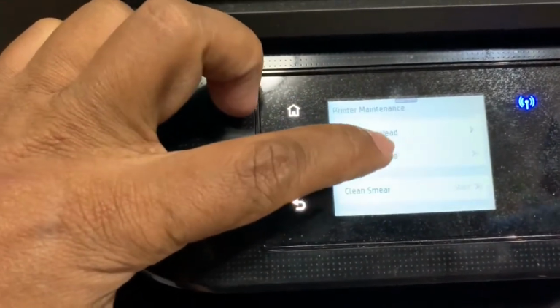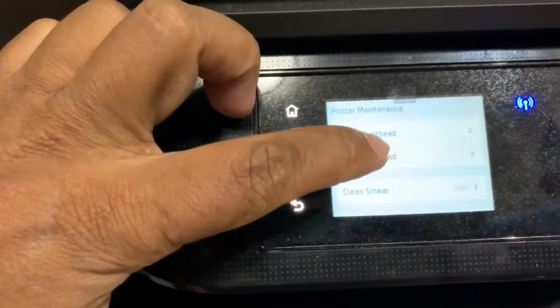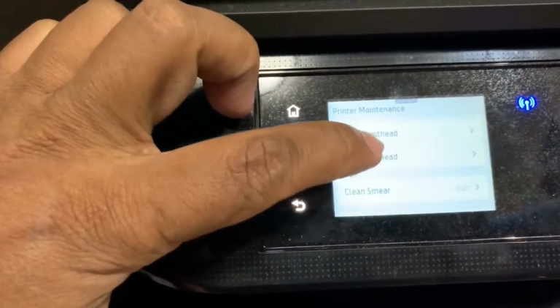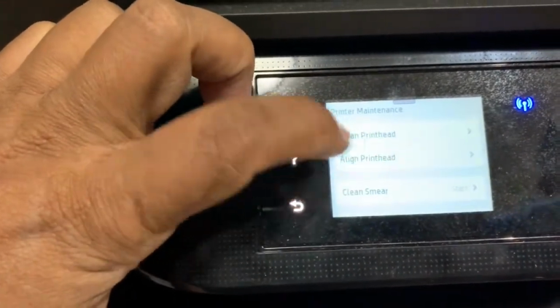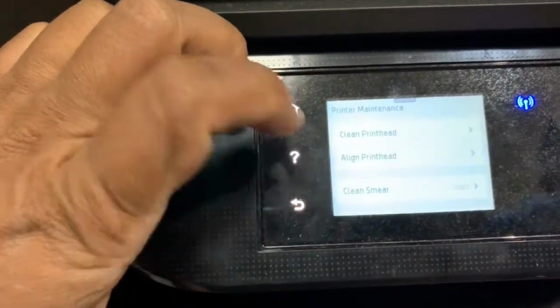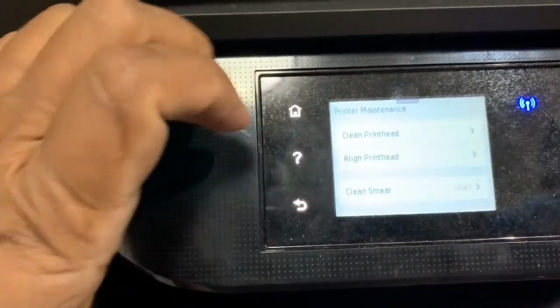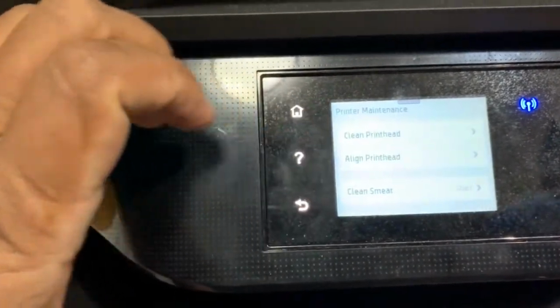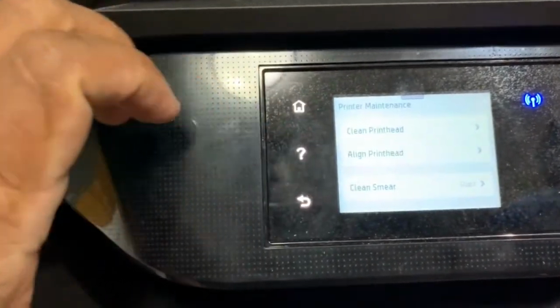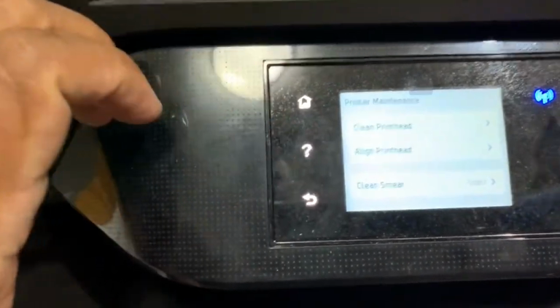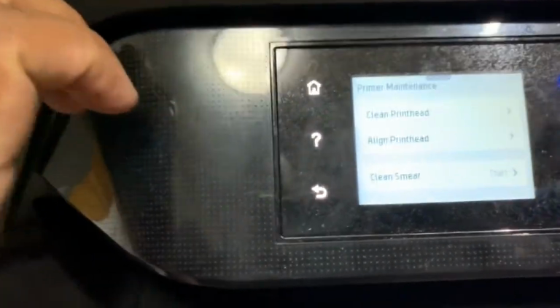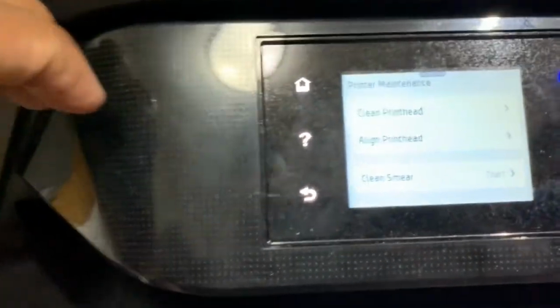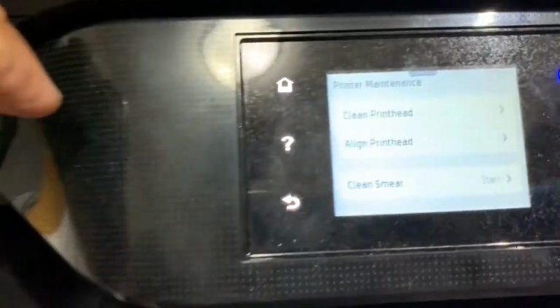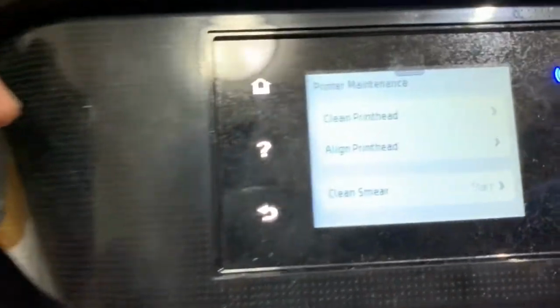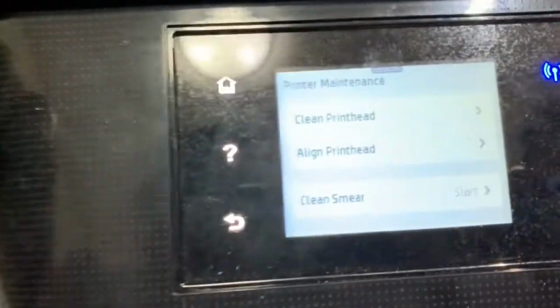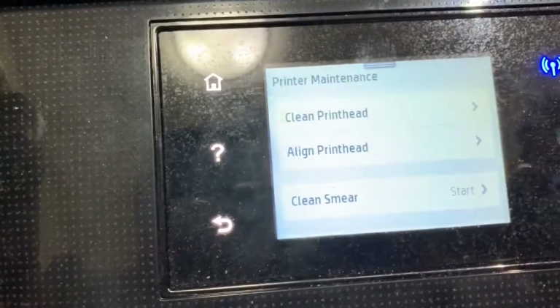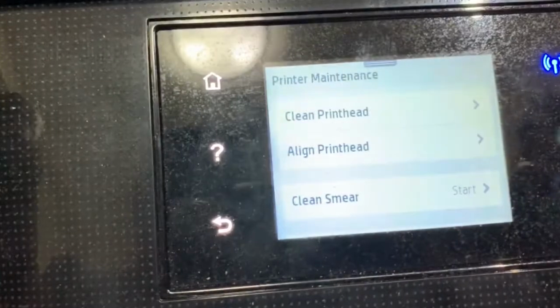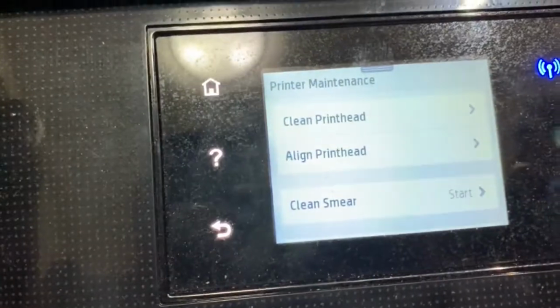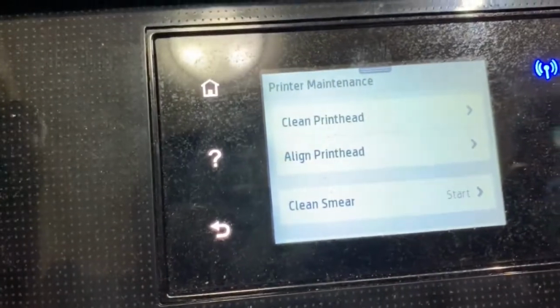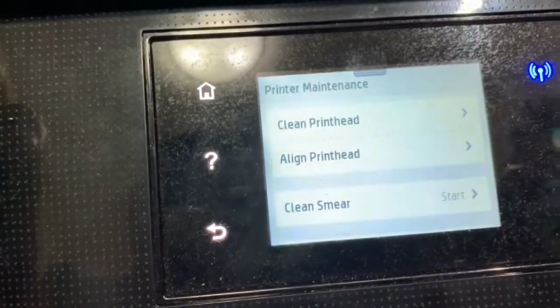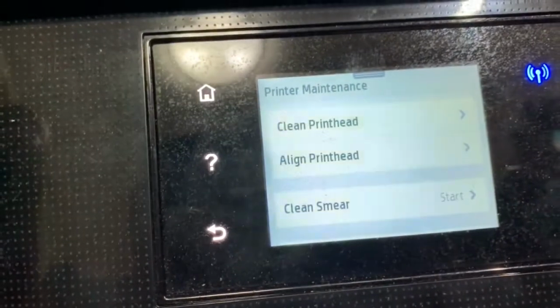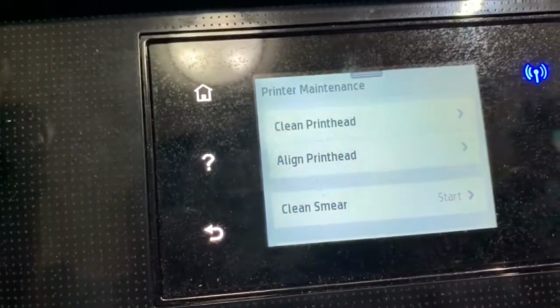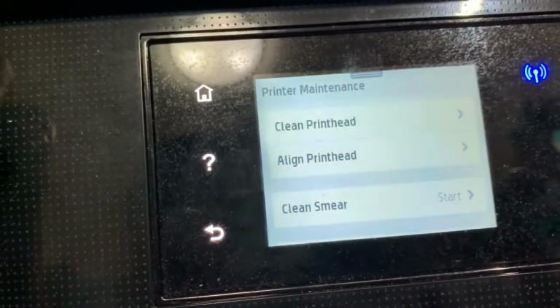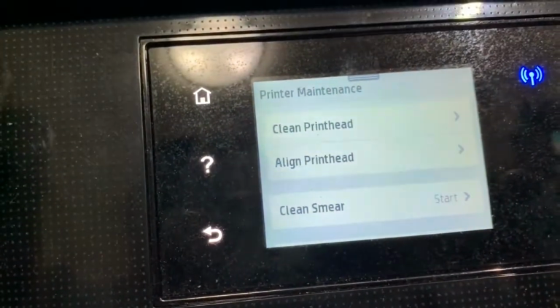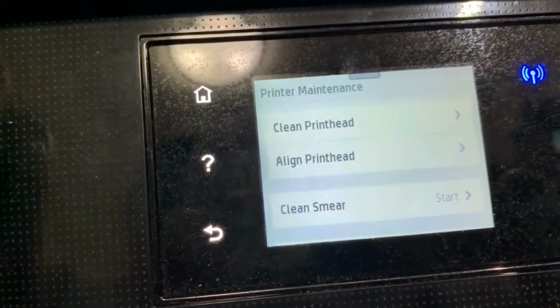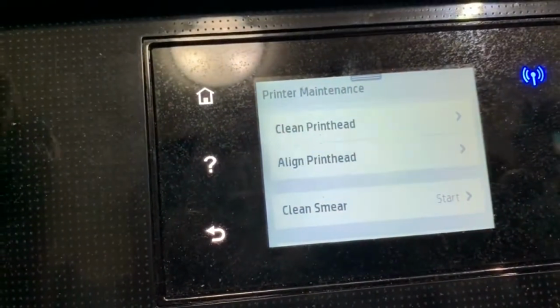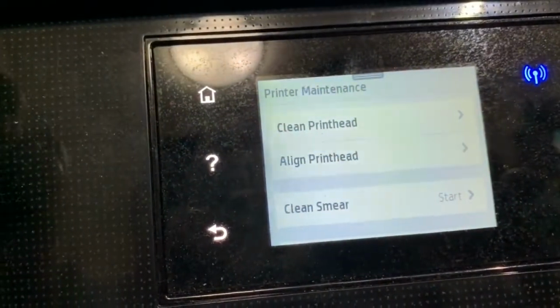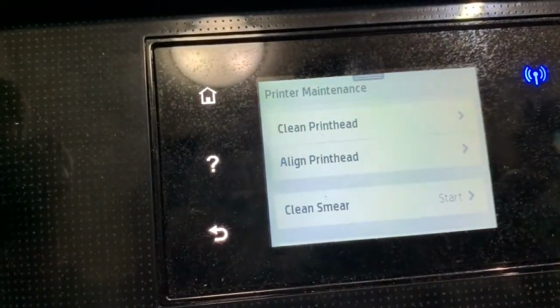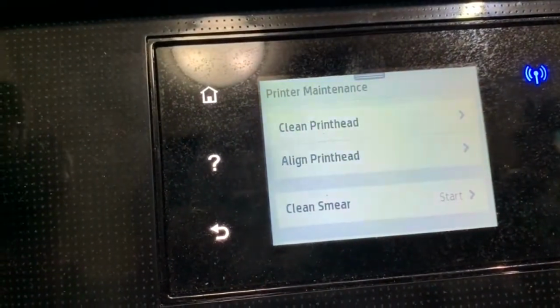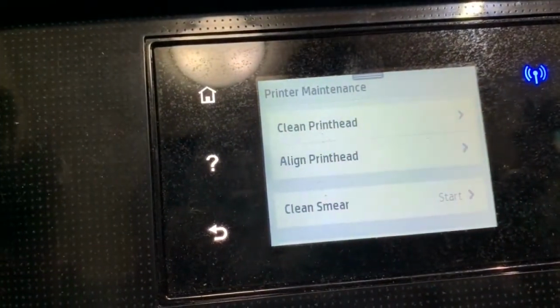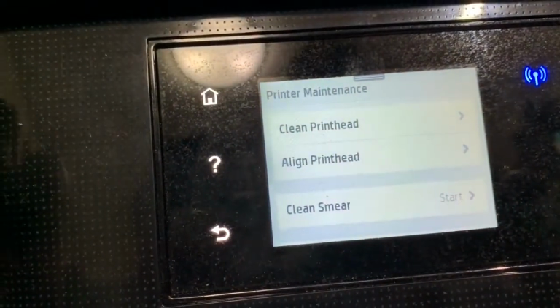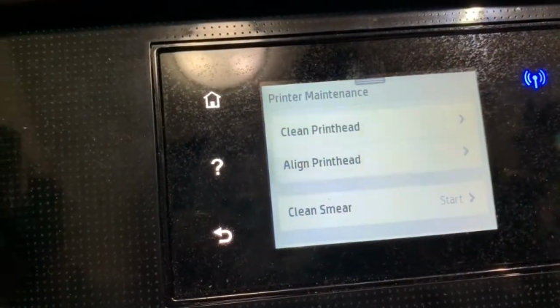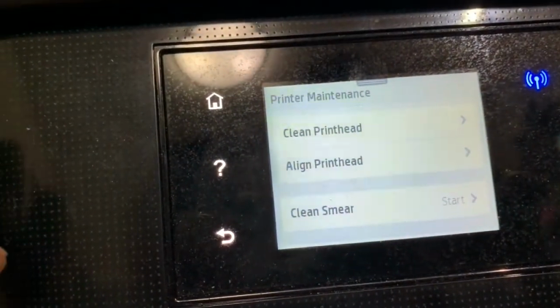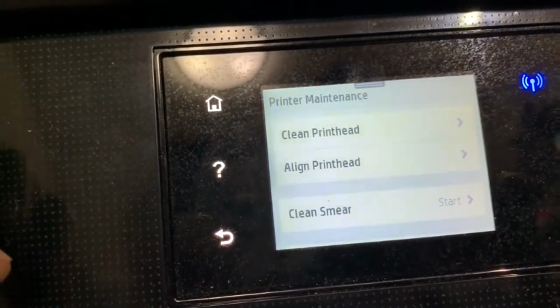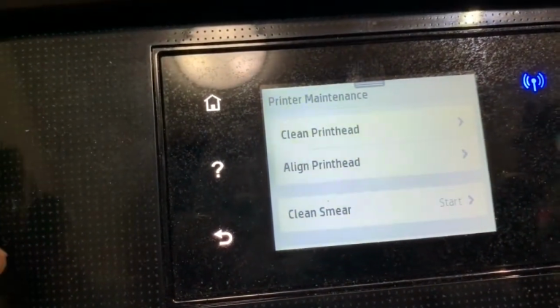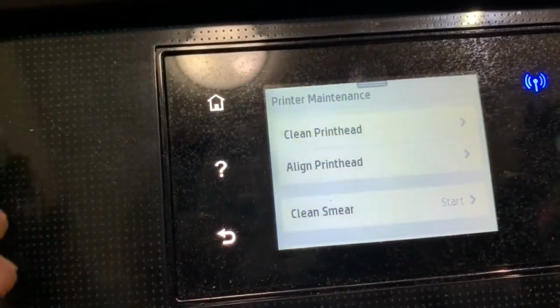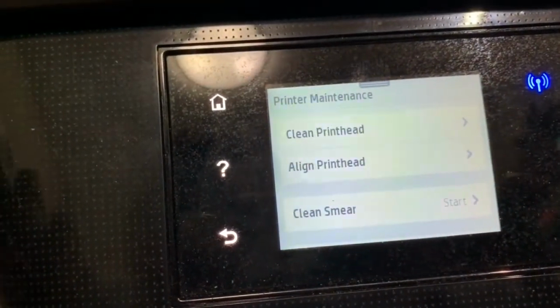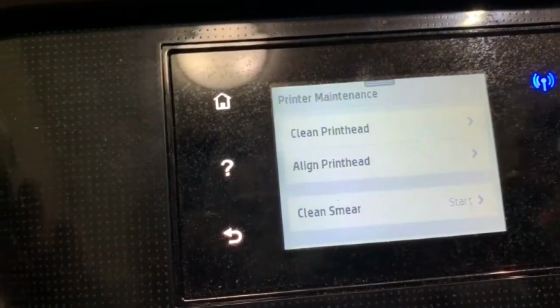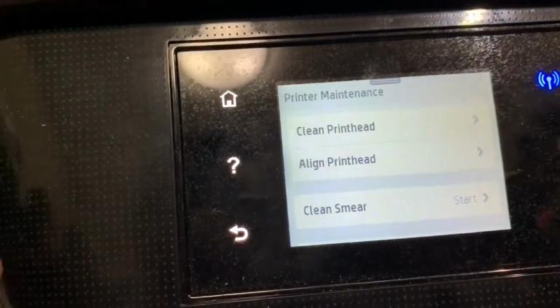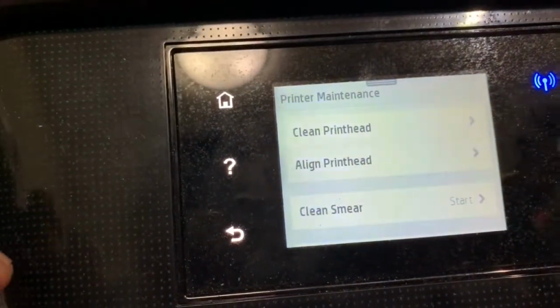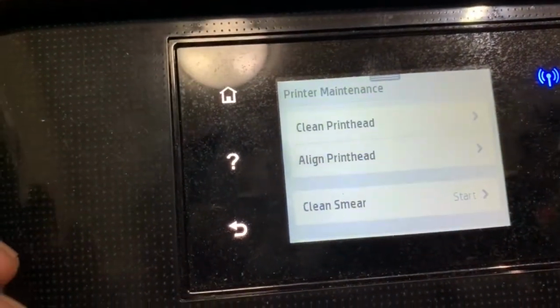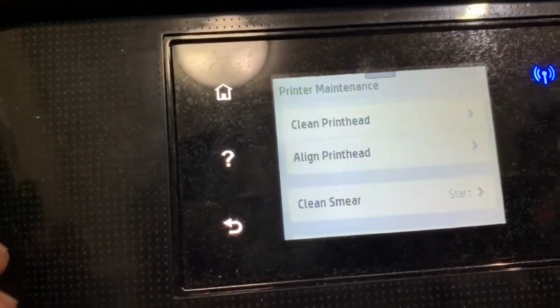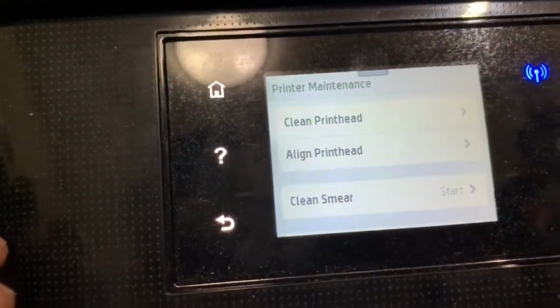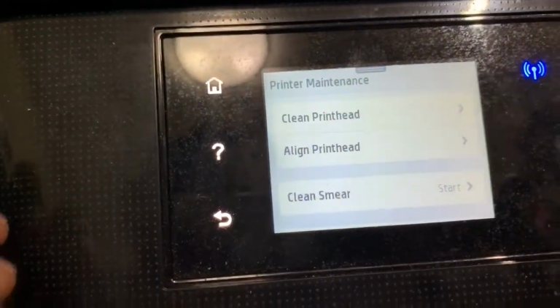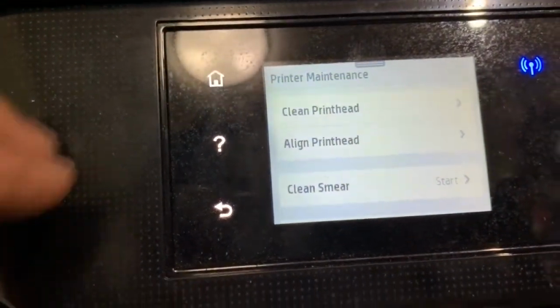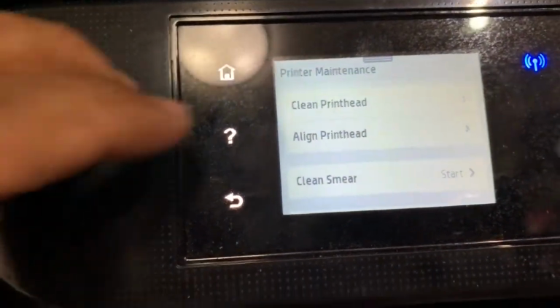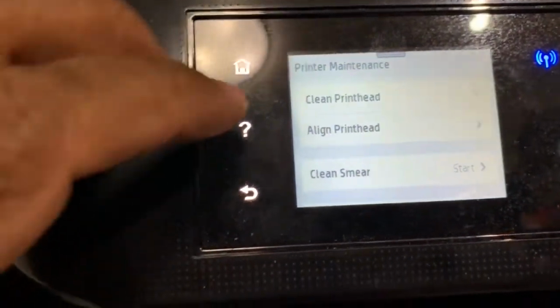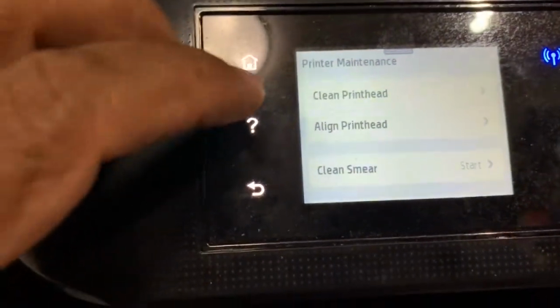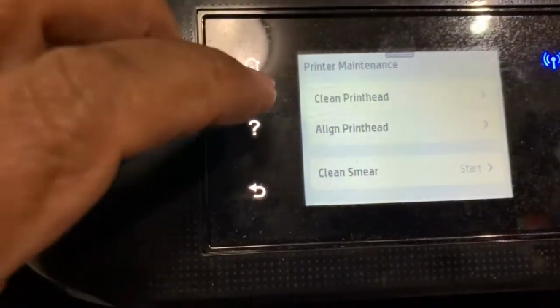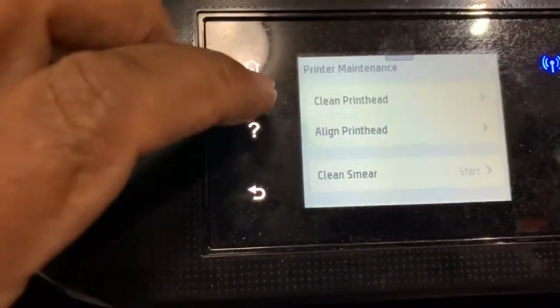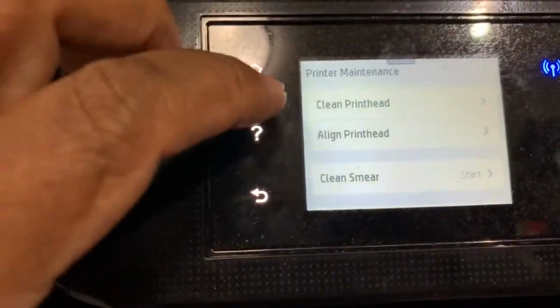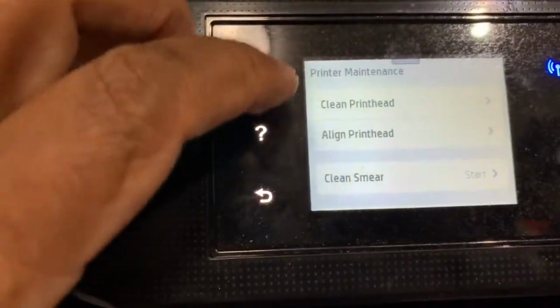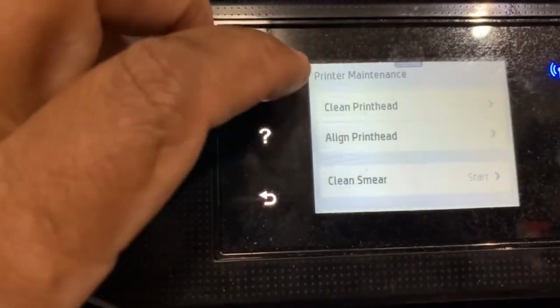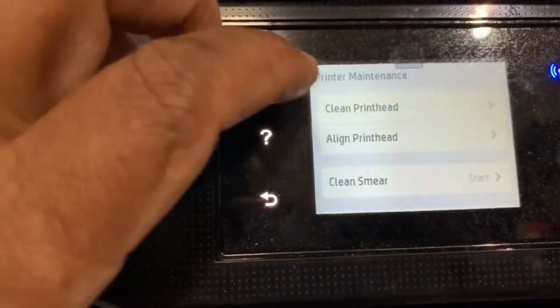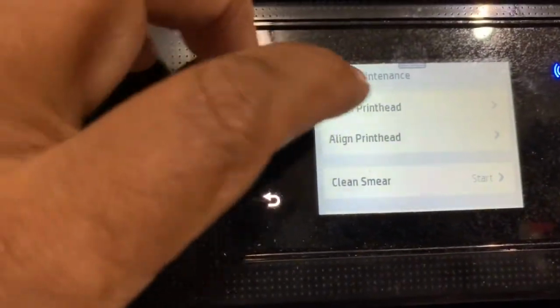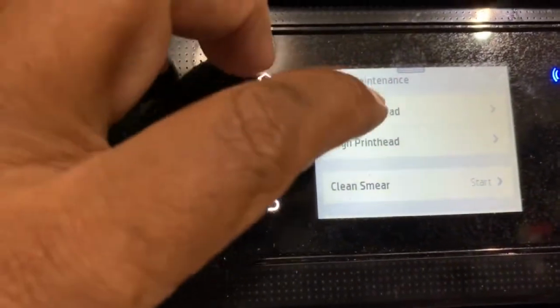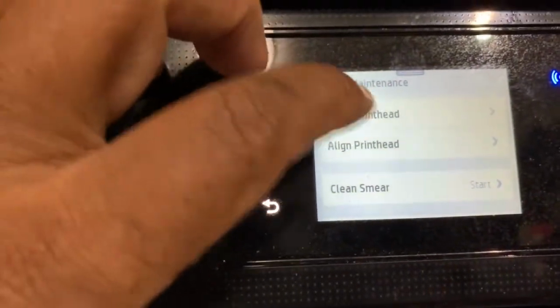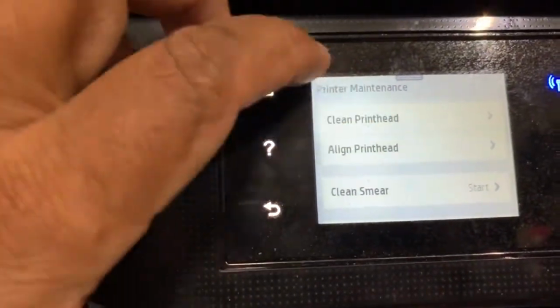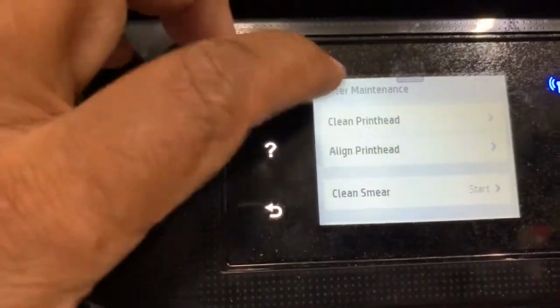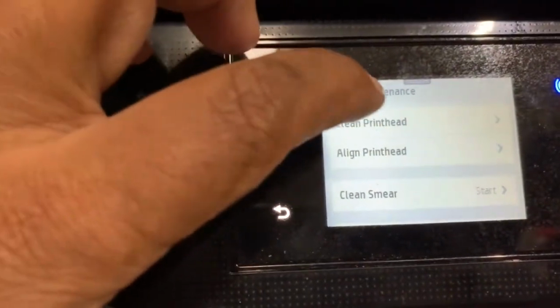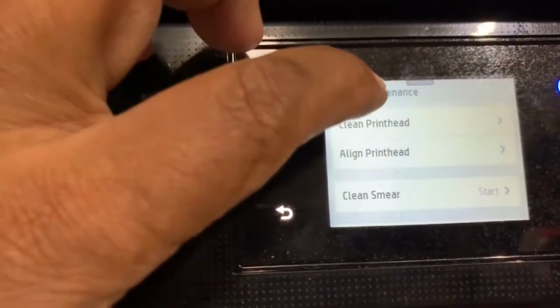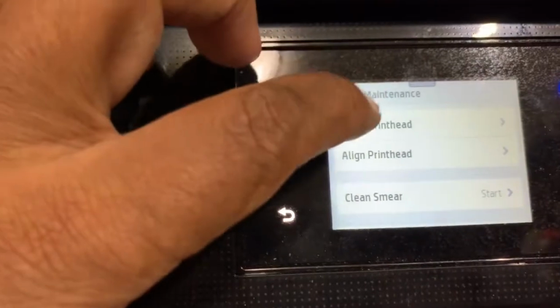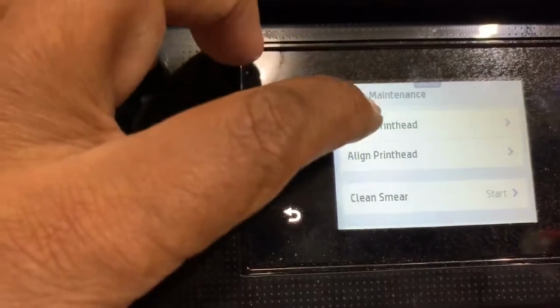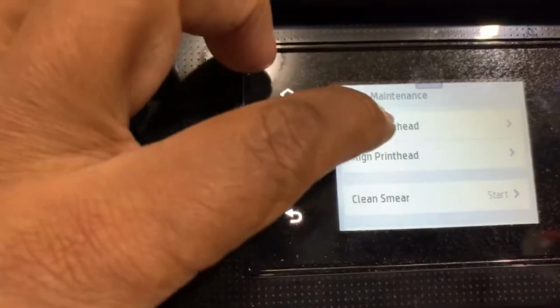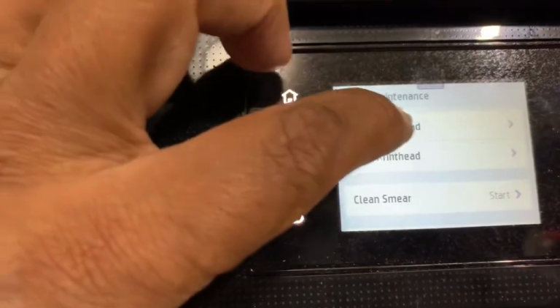Going into Maintenance, I'll select Clean Print Head.